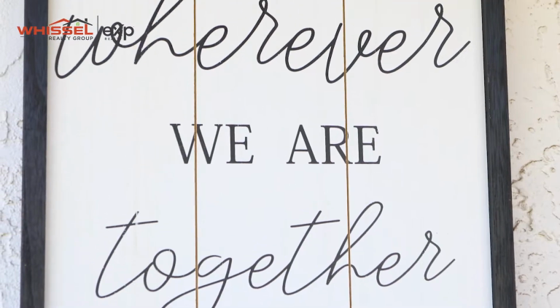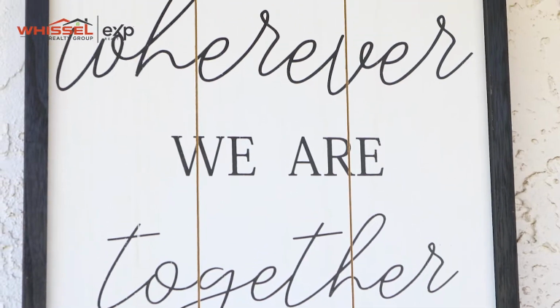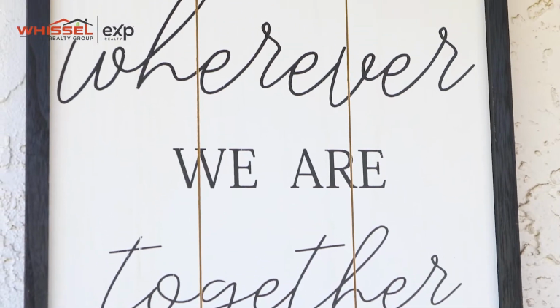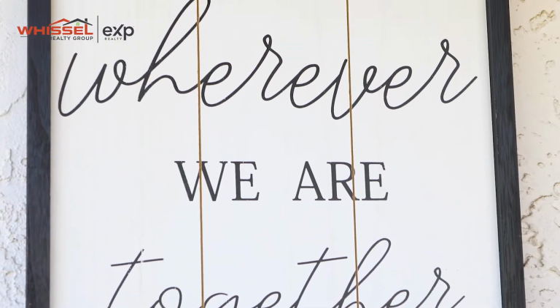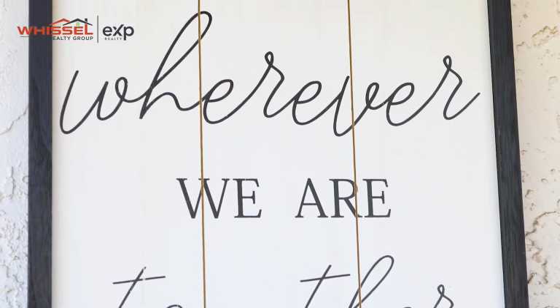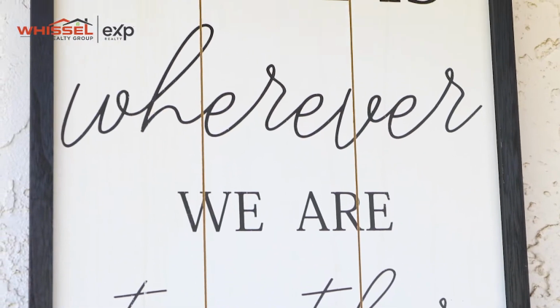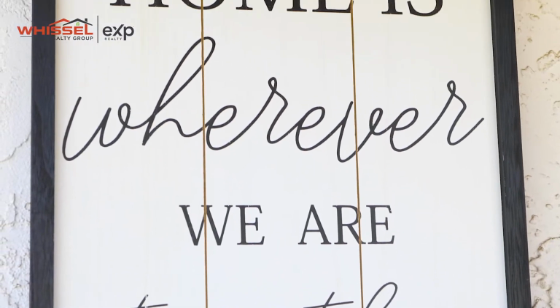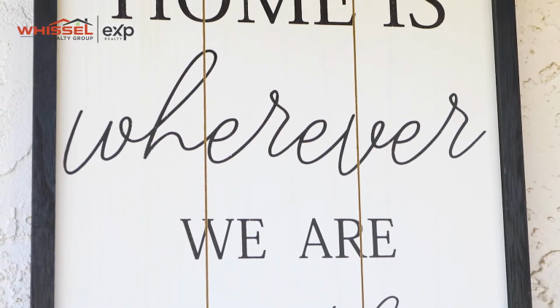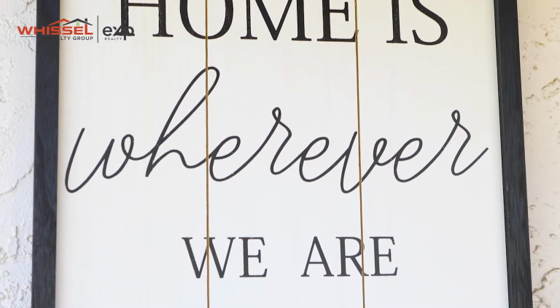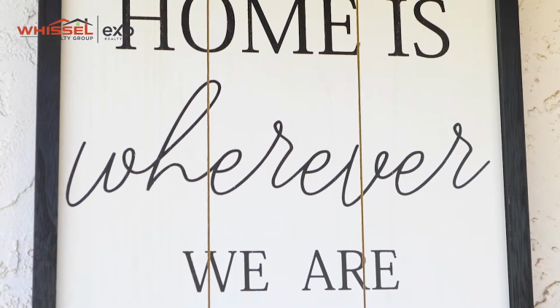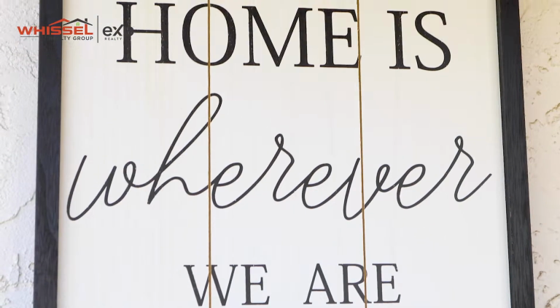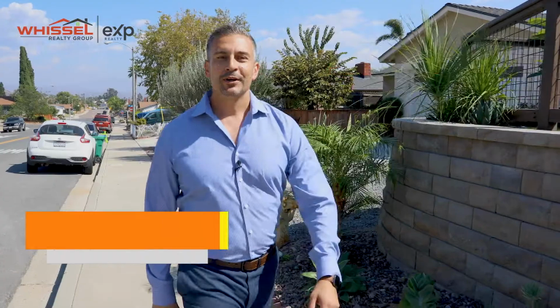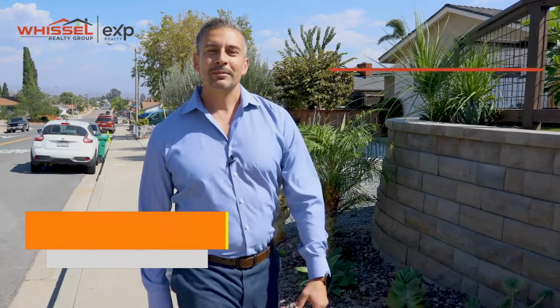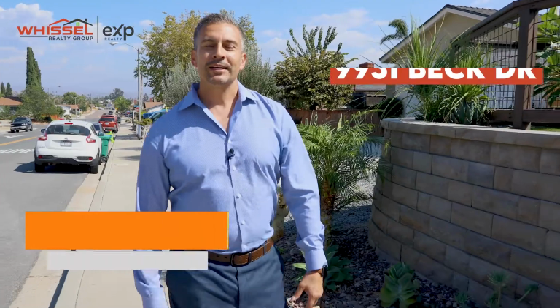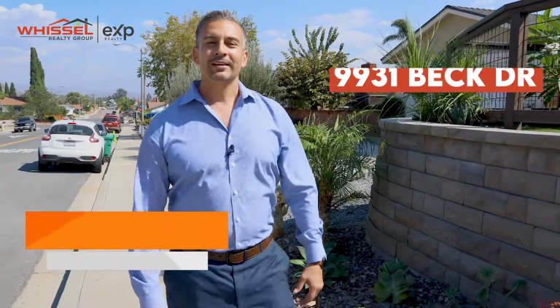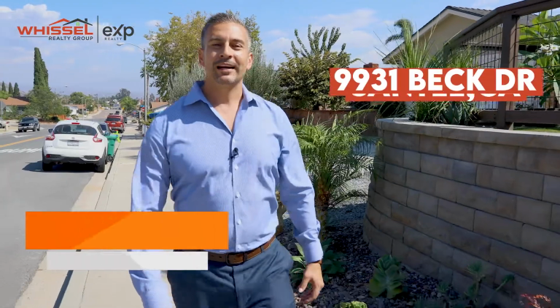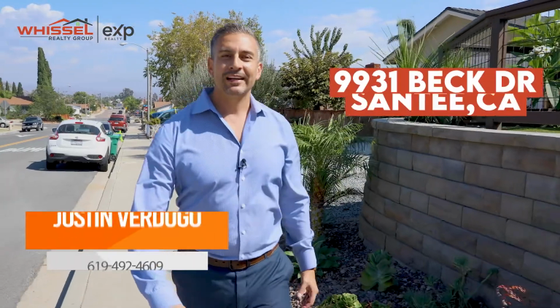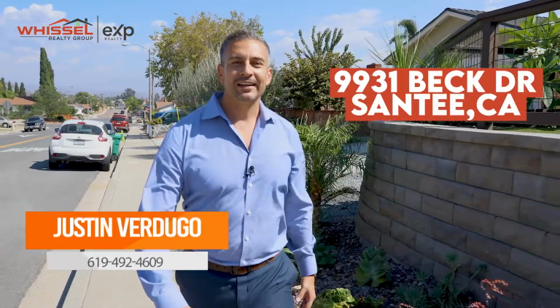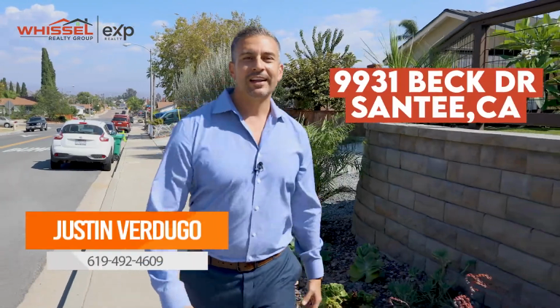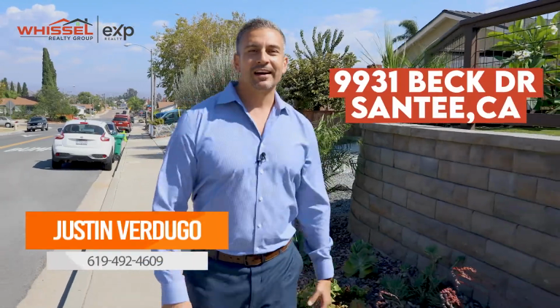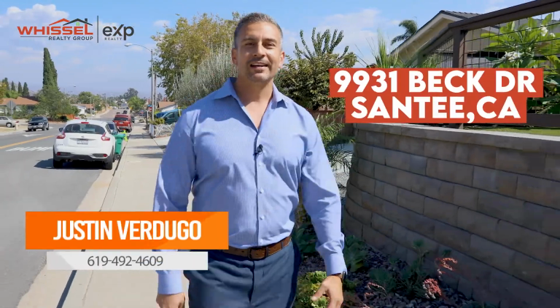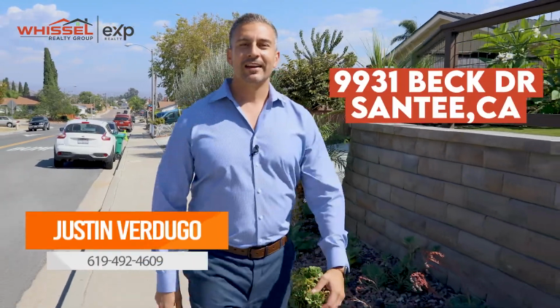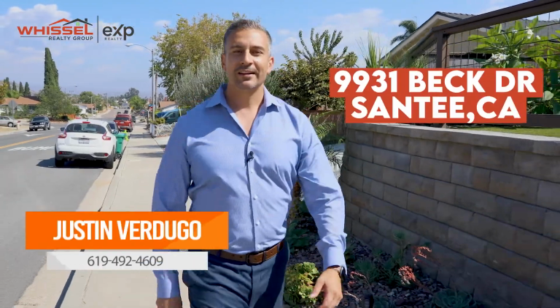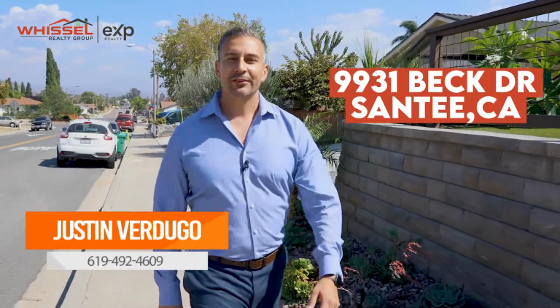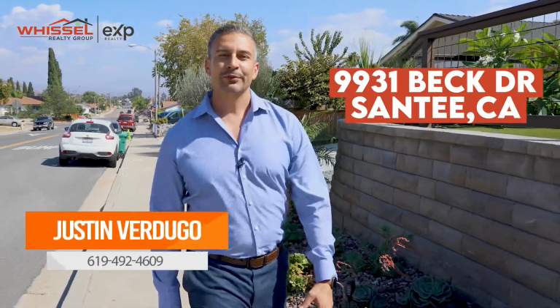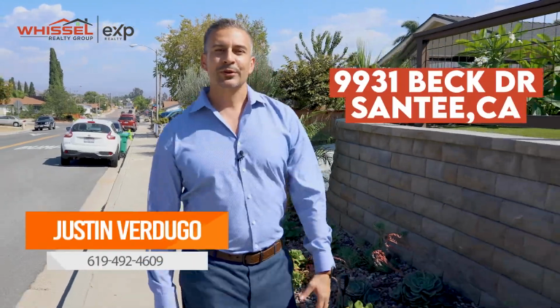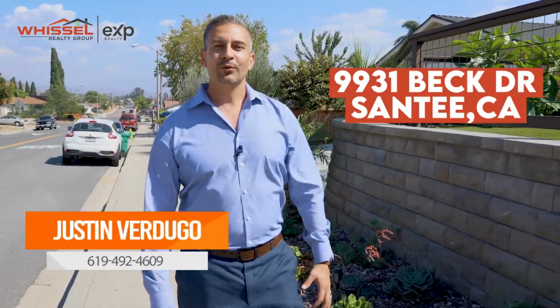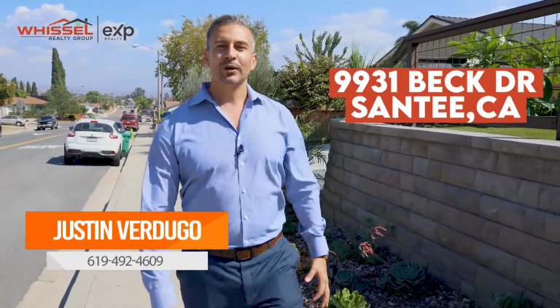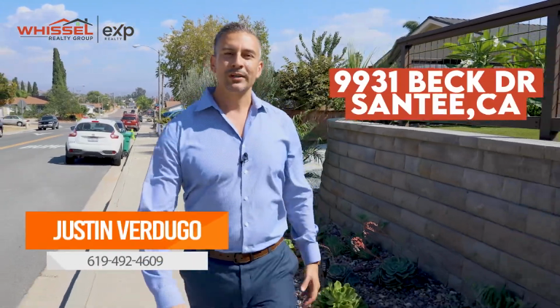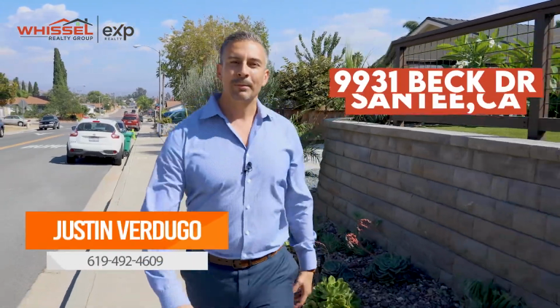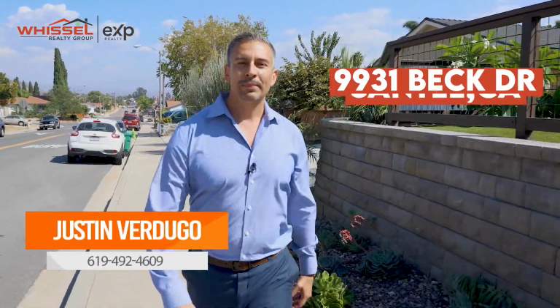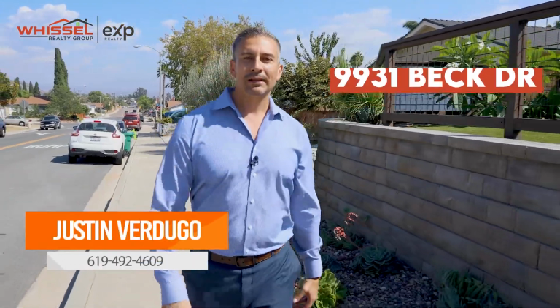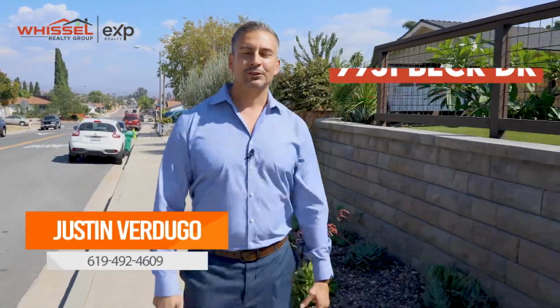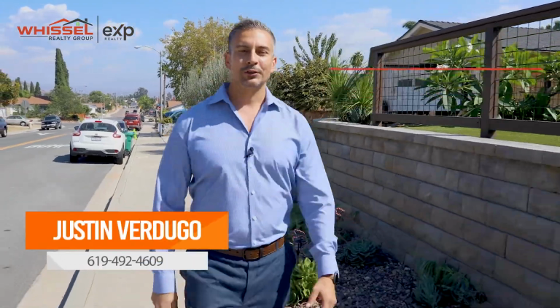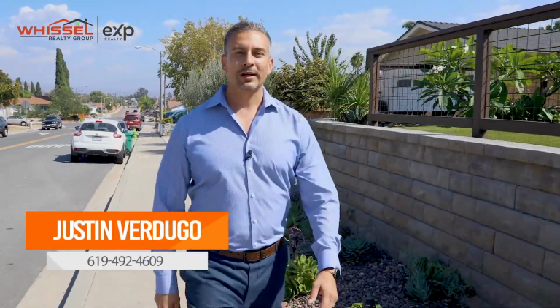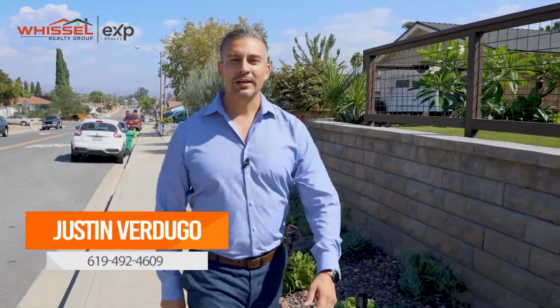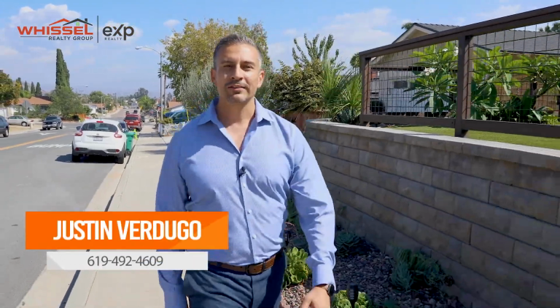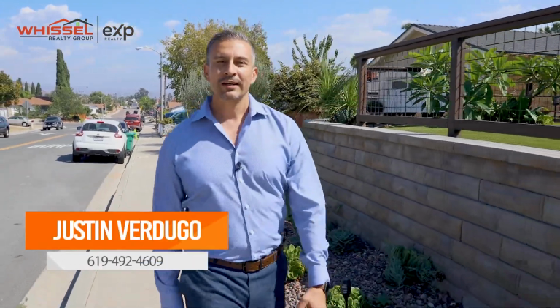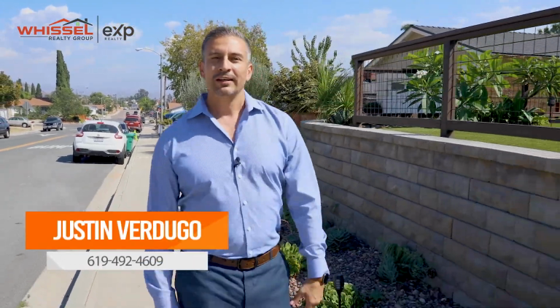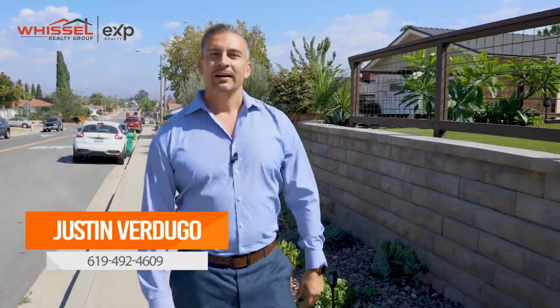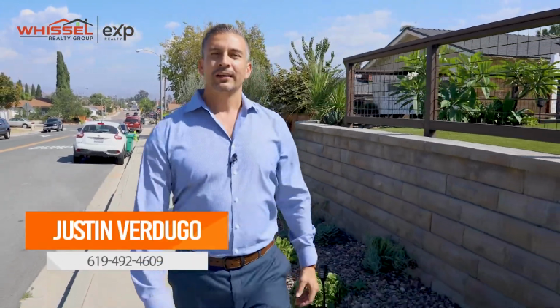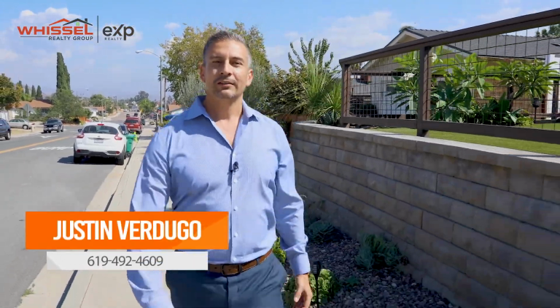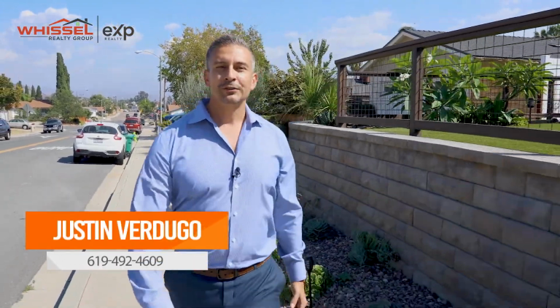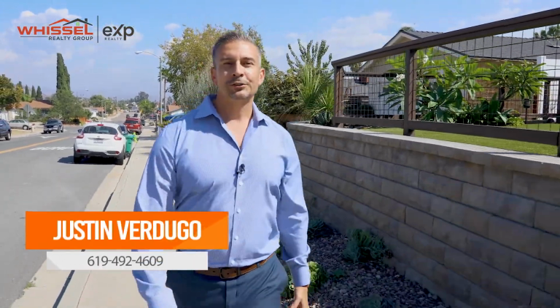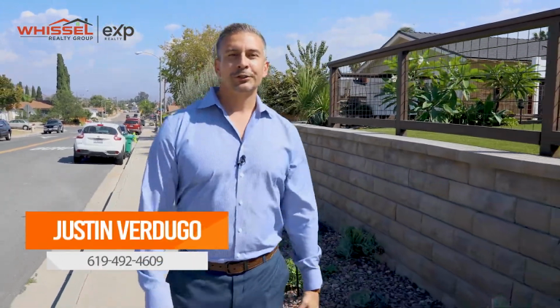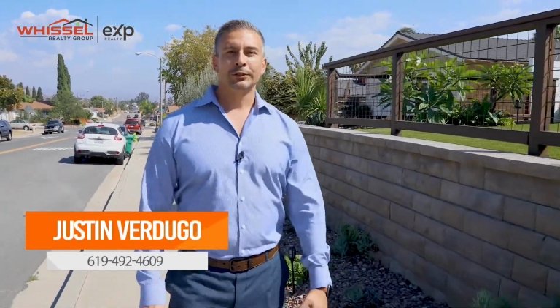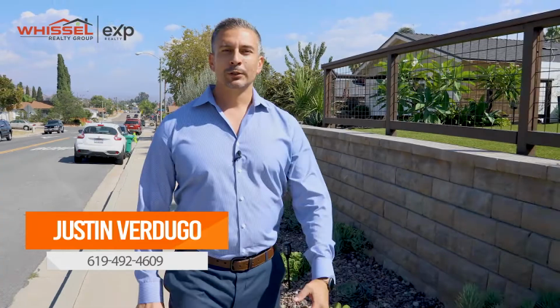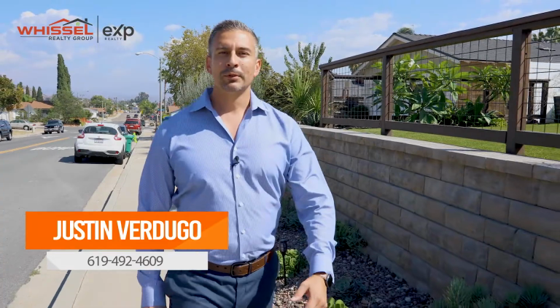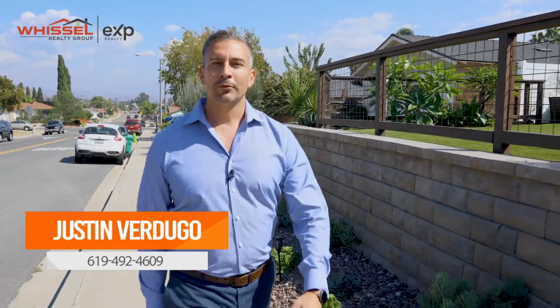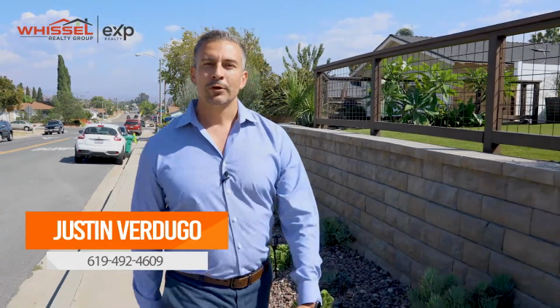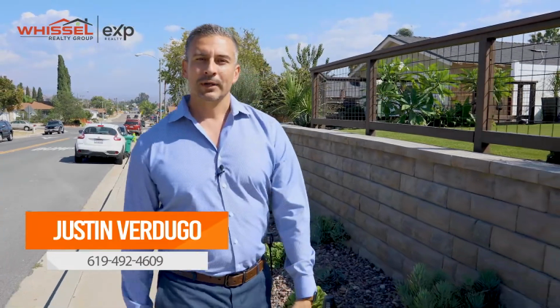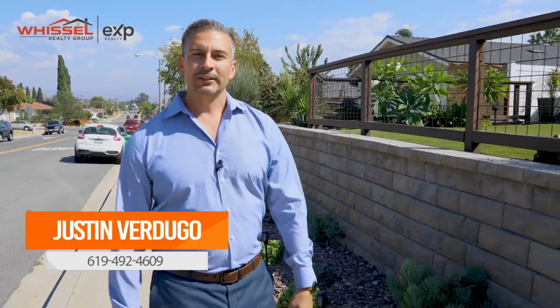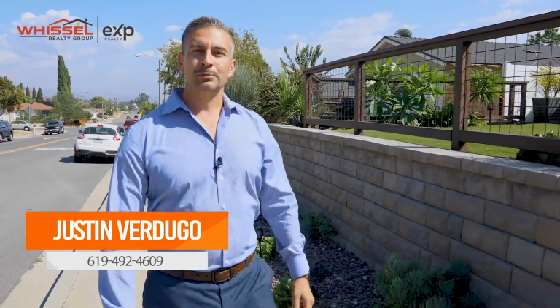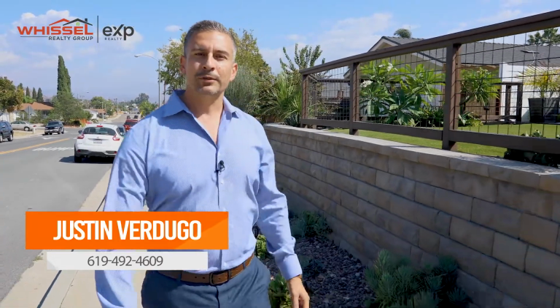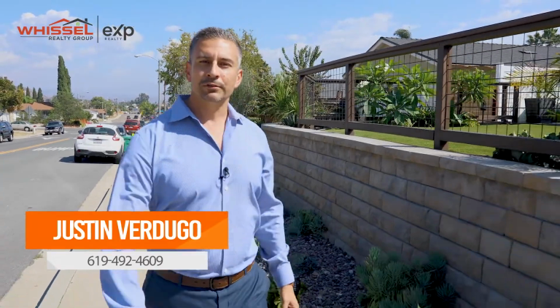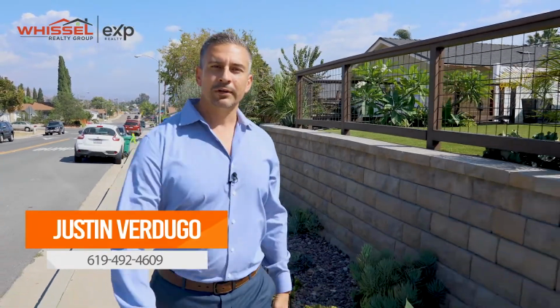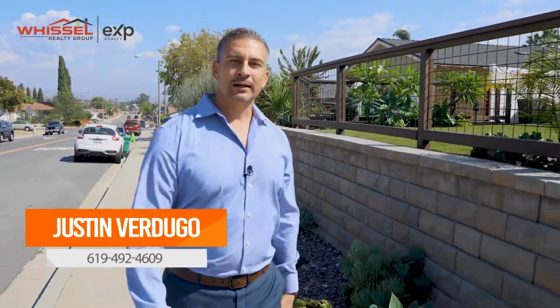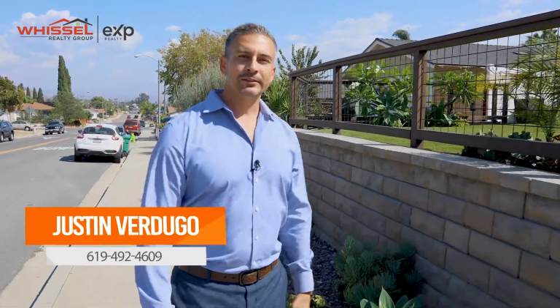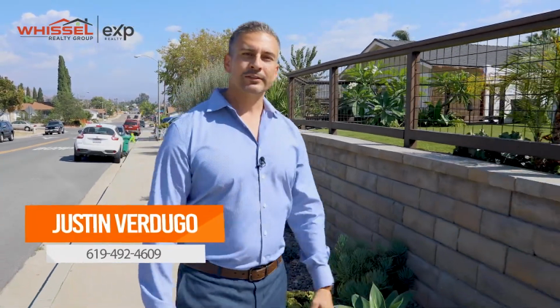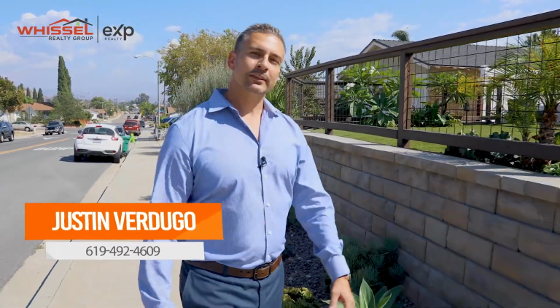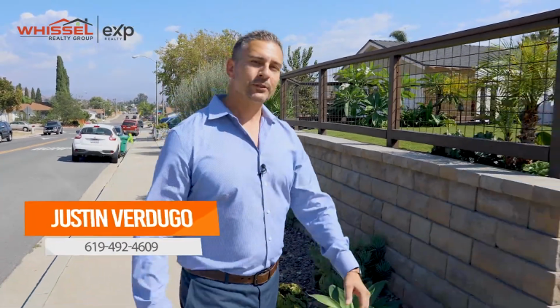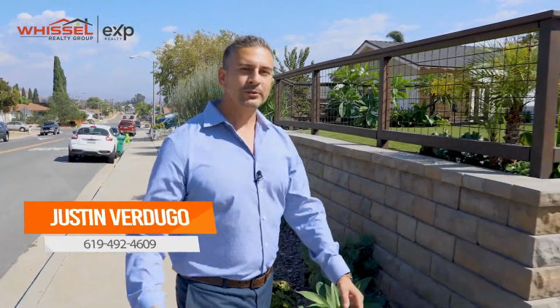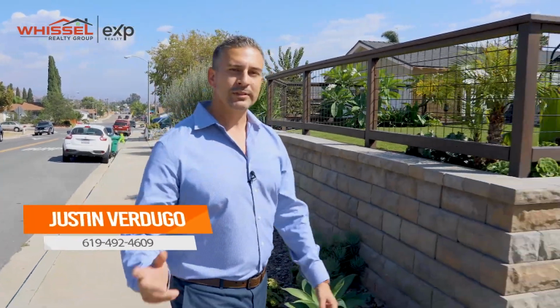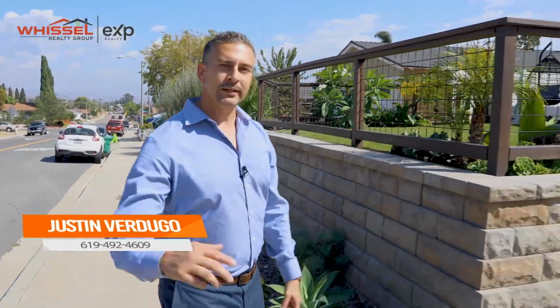Hi, I'm Justin Verdugo. I'm here at 9931 Beck Drive. I'd love to show you a little bit more about this beautiful house. Let's go inside.